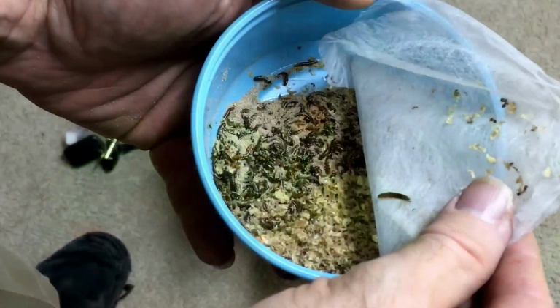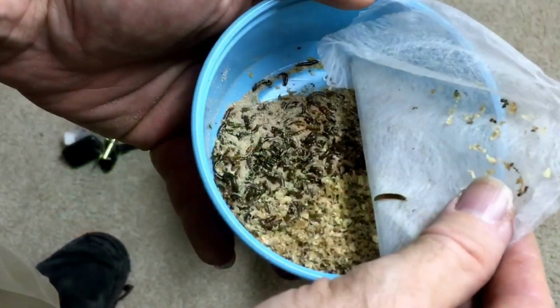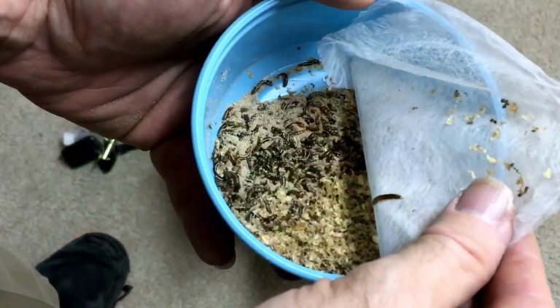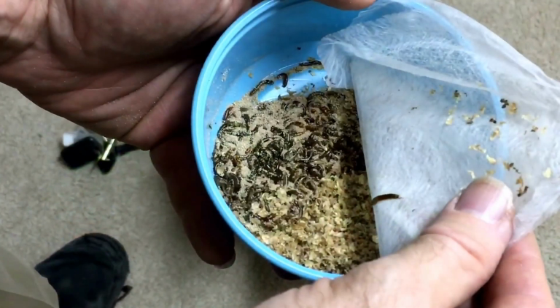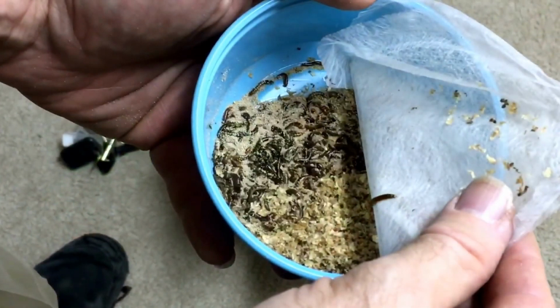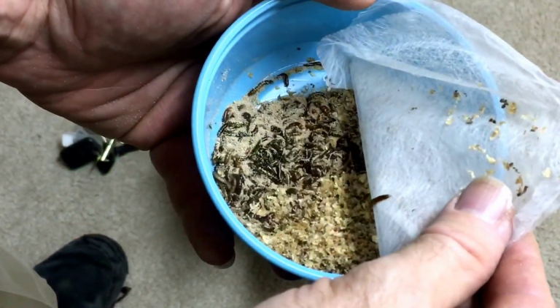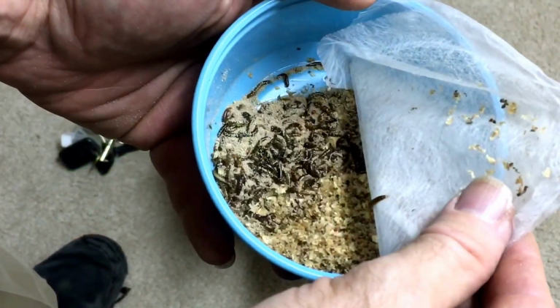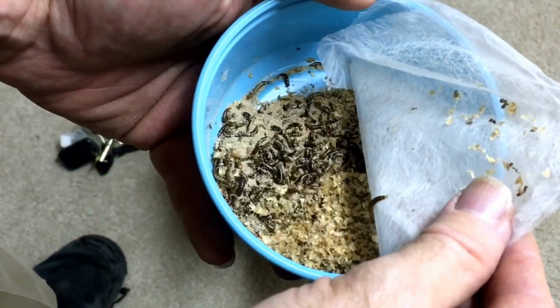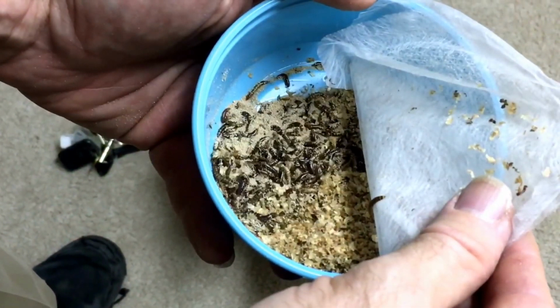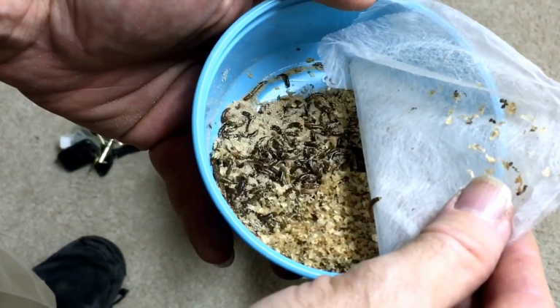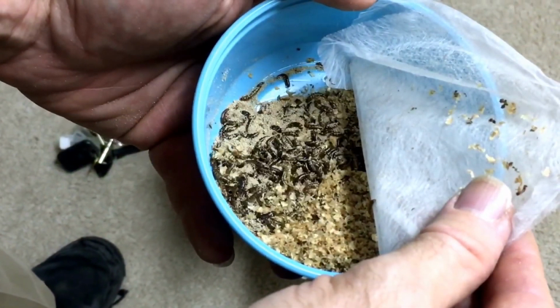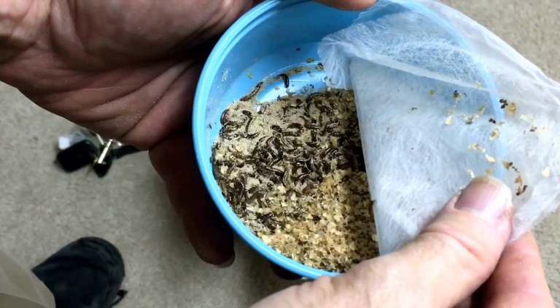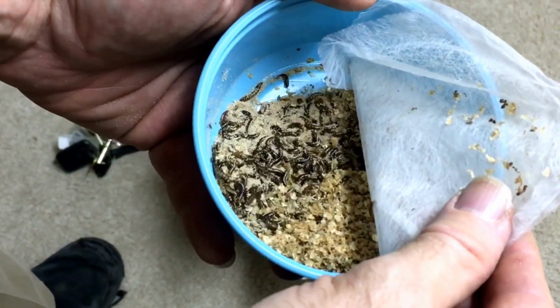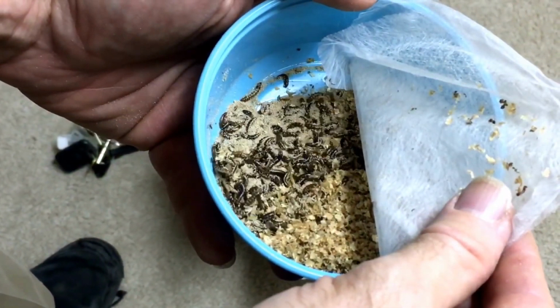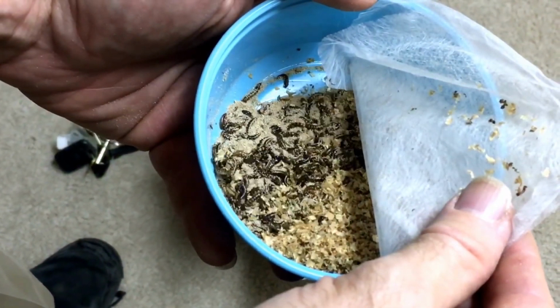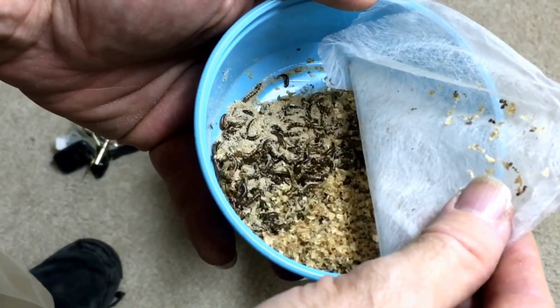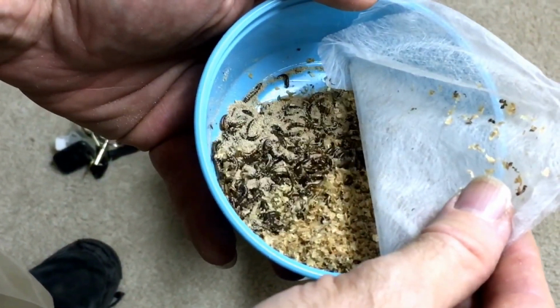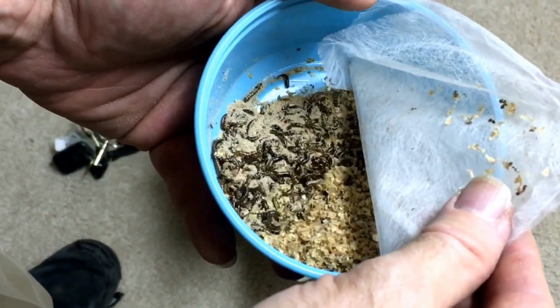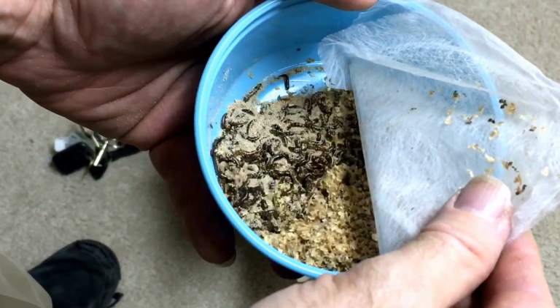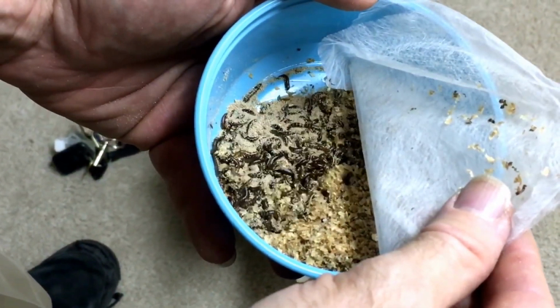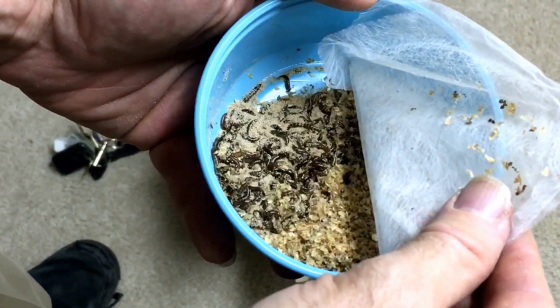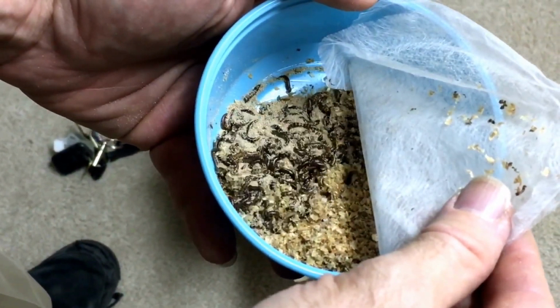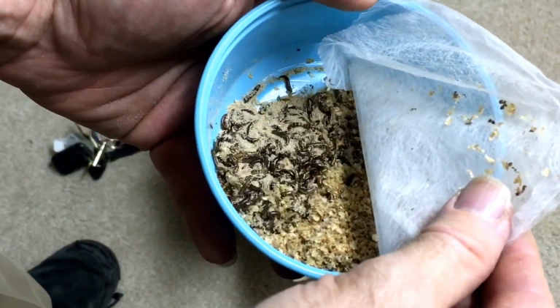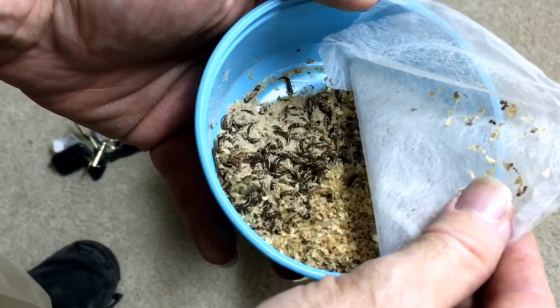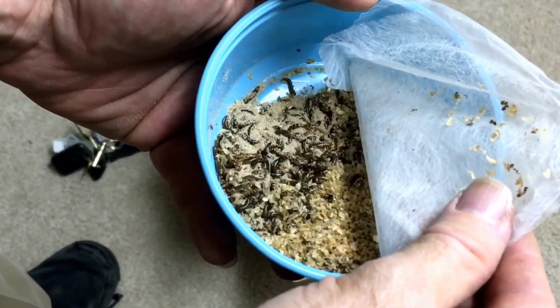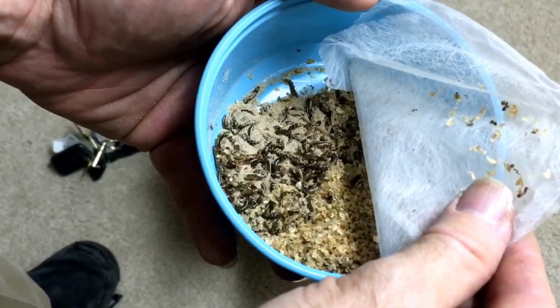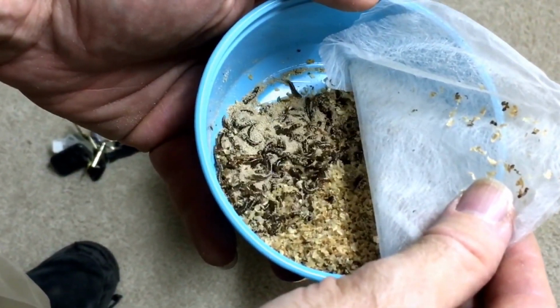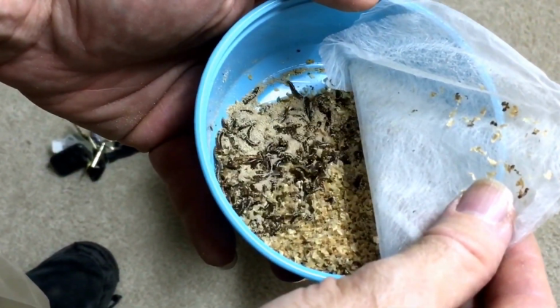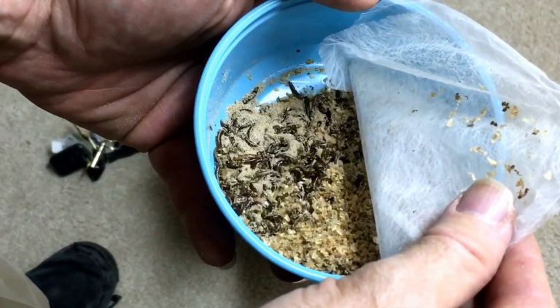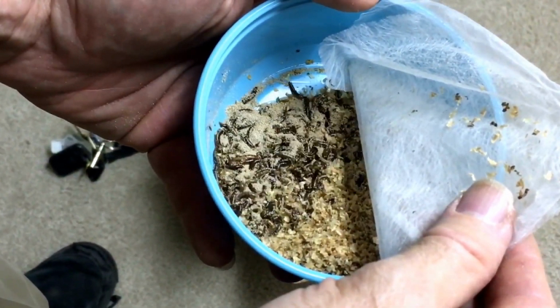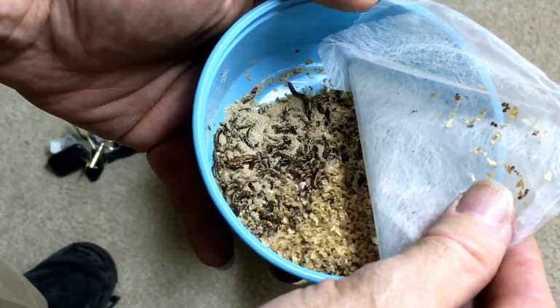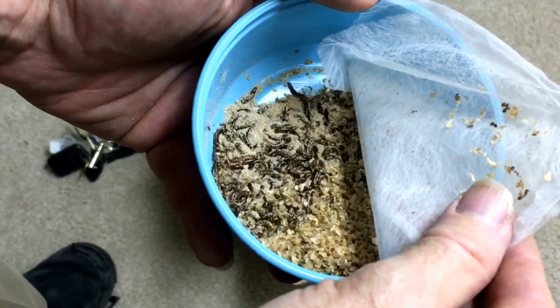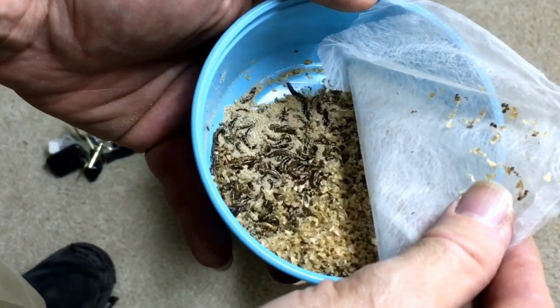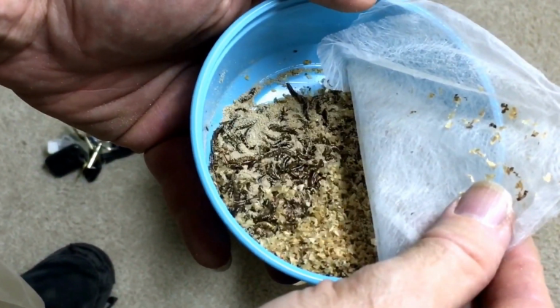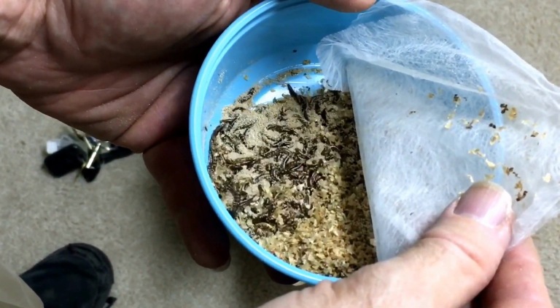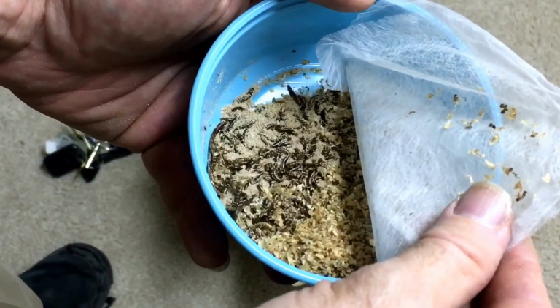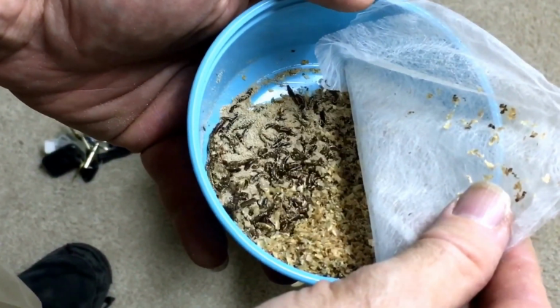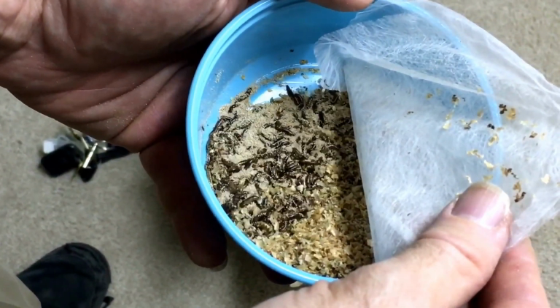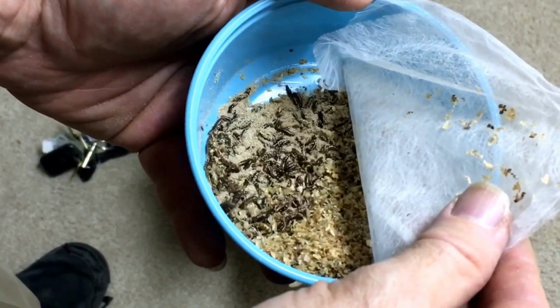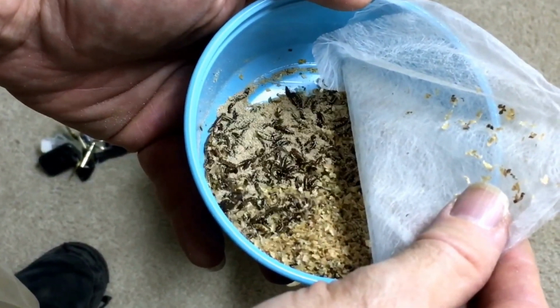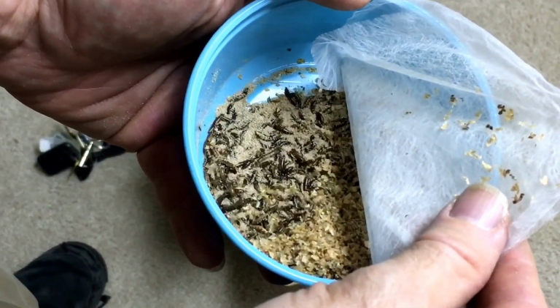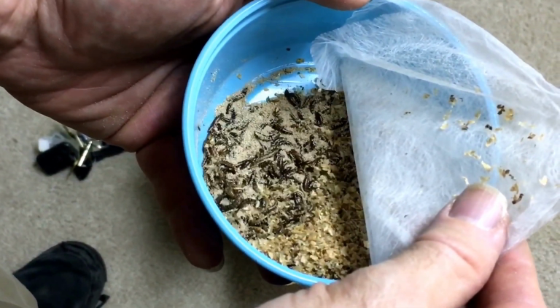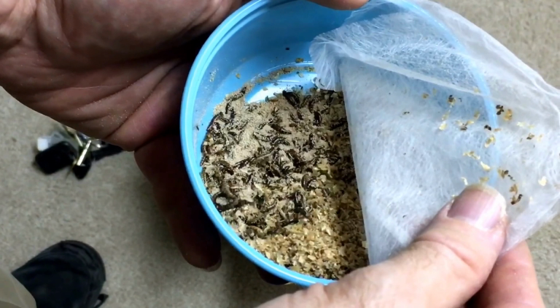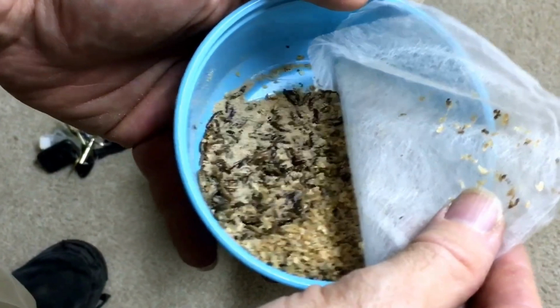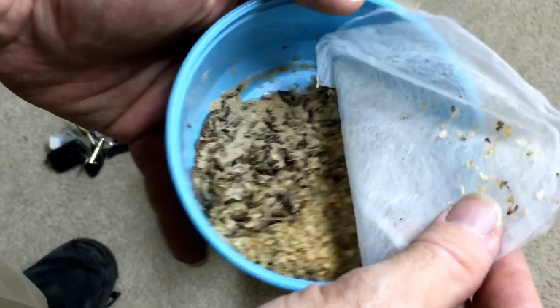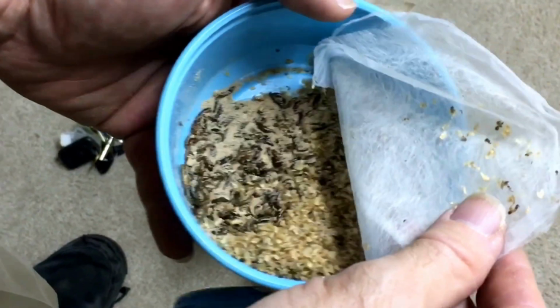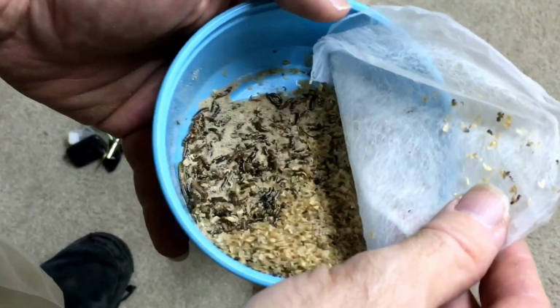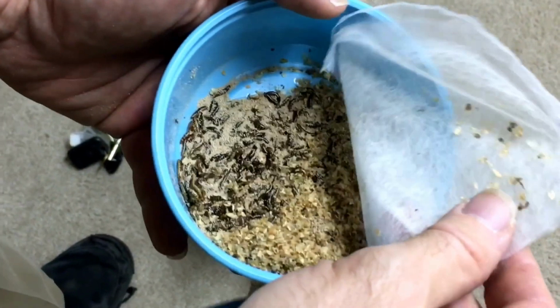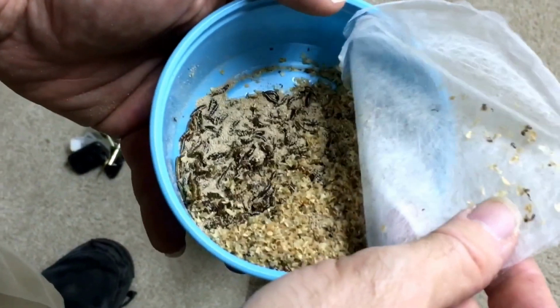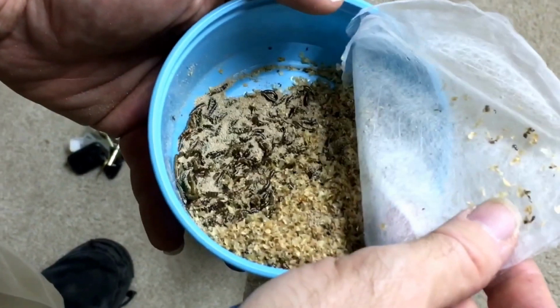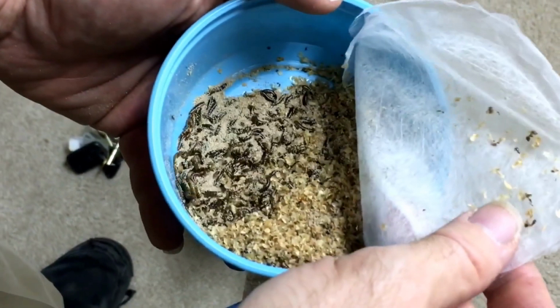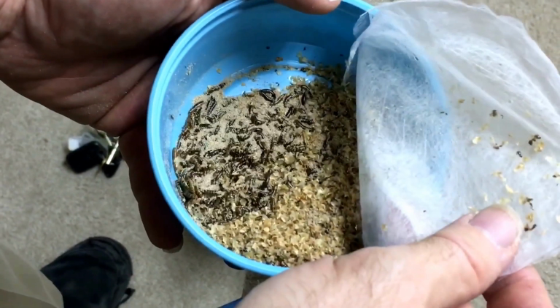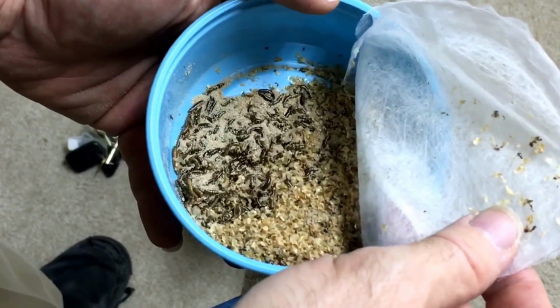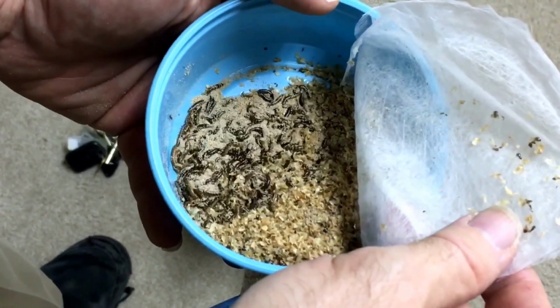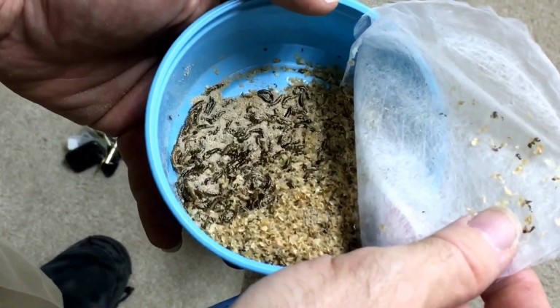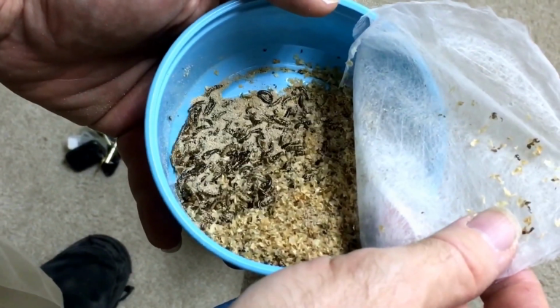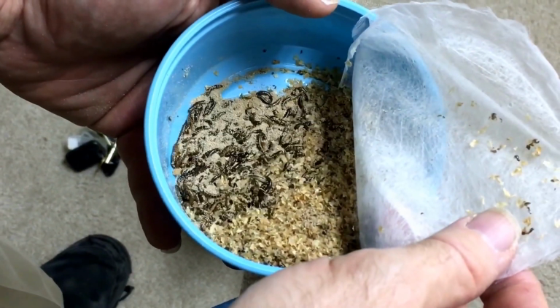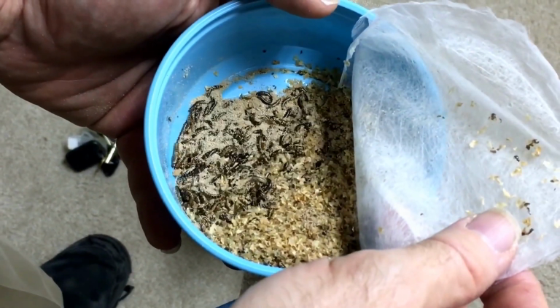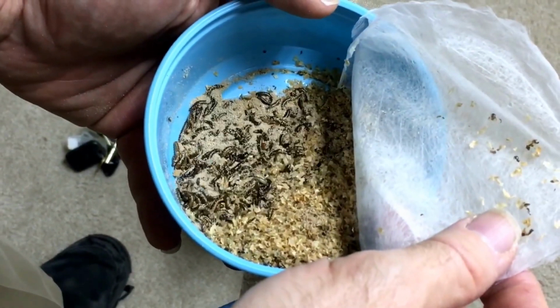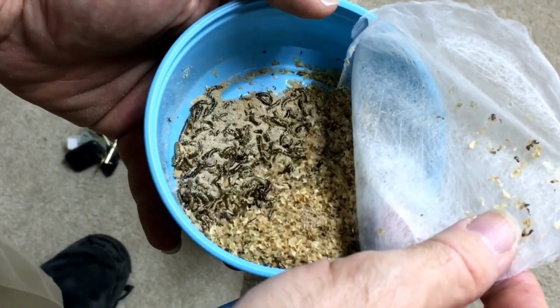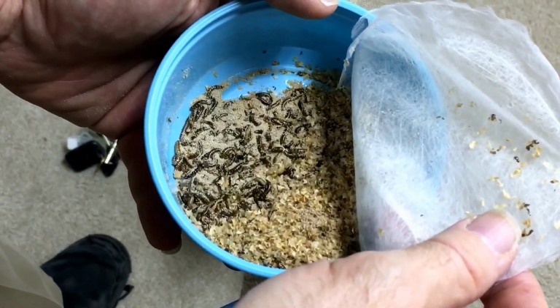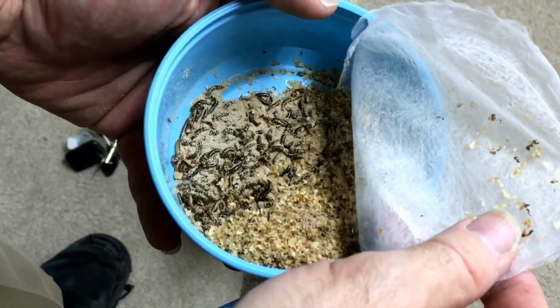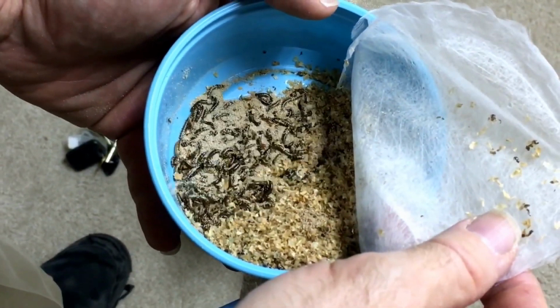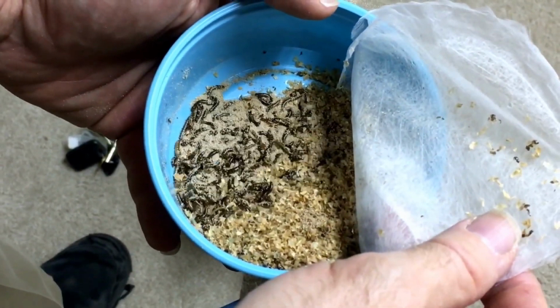I'm now going to culture them and see how prolific they are, but so far mini mealworms seem to be a fairly promising new live food.